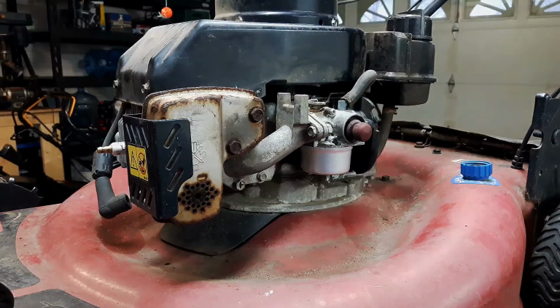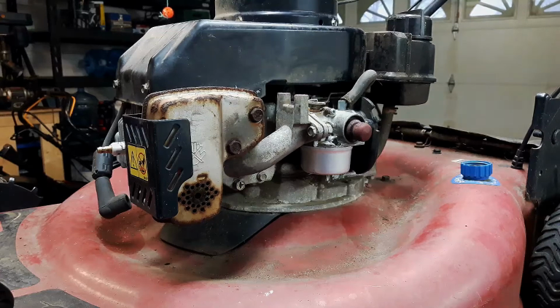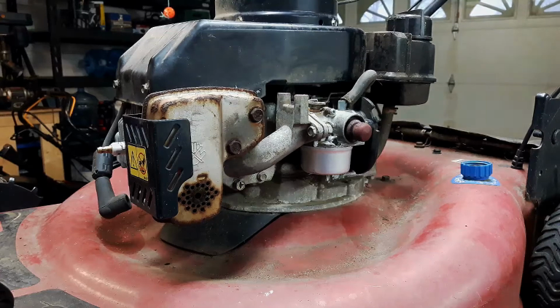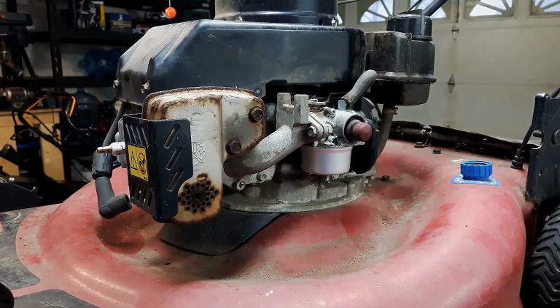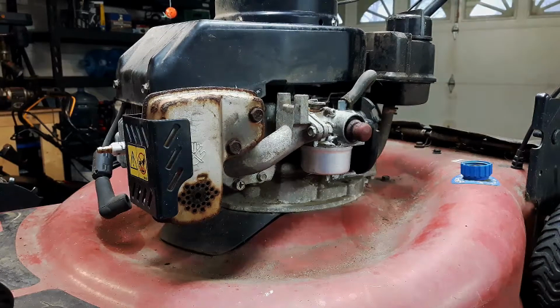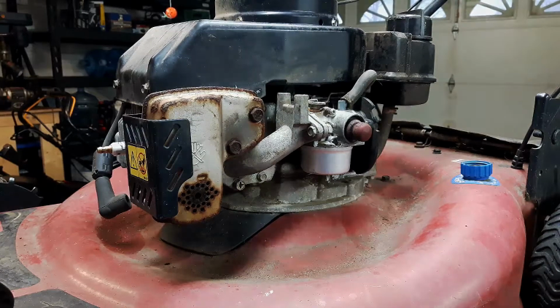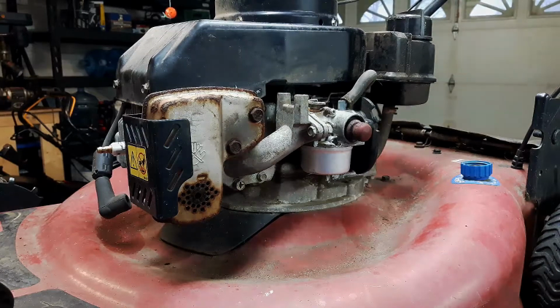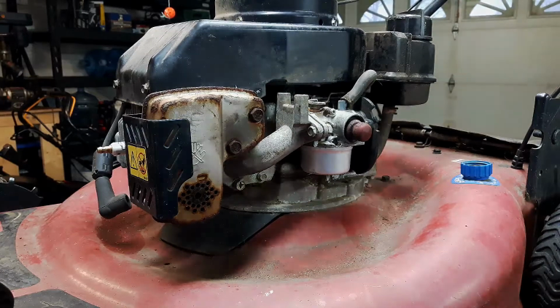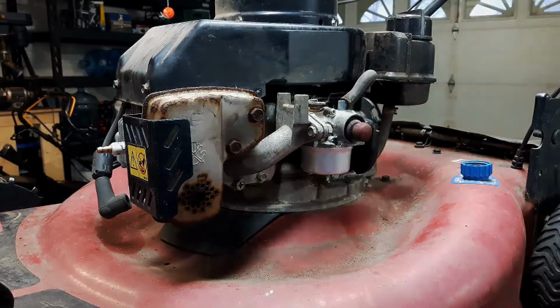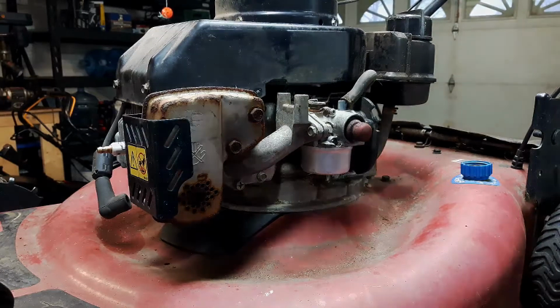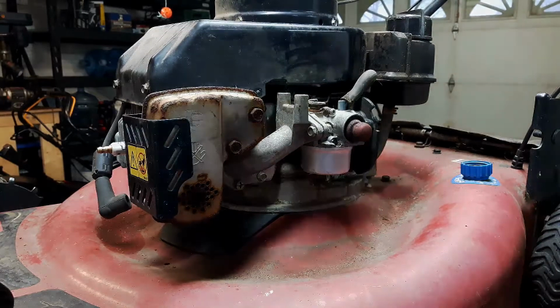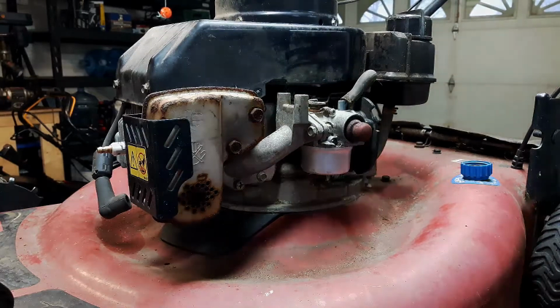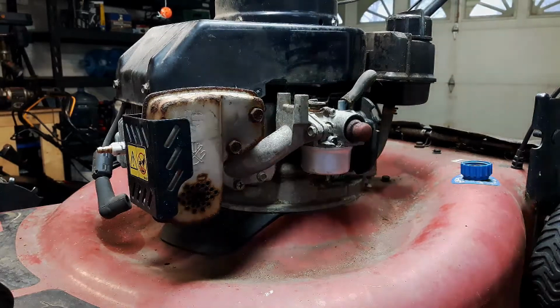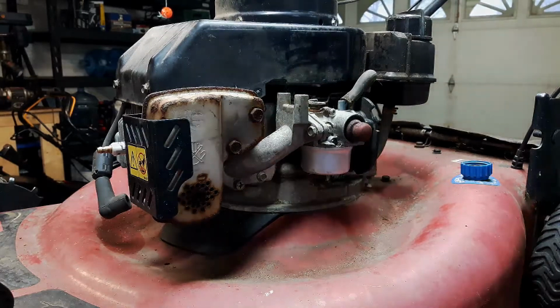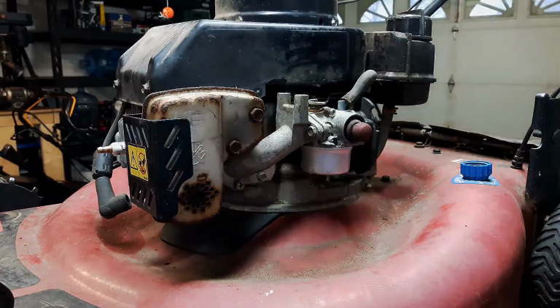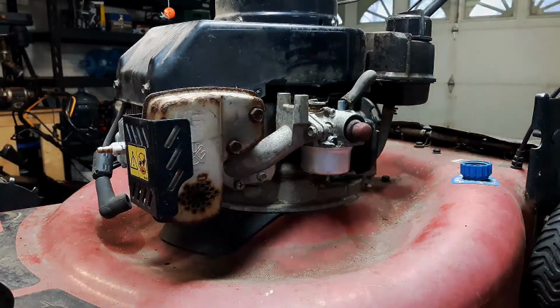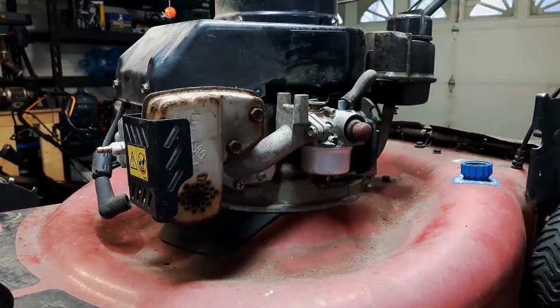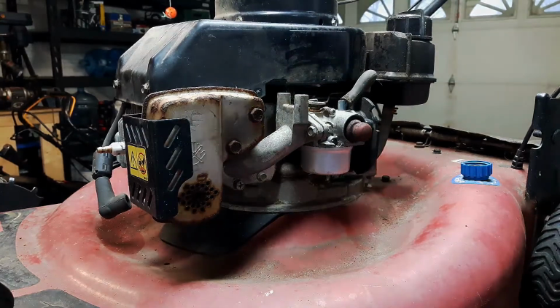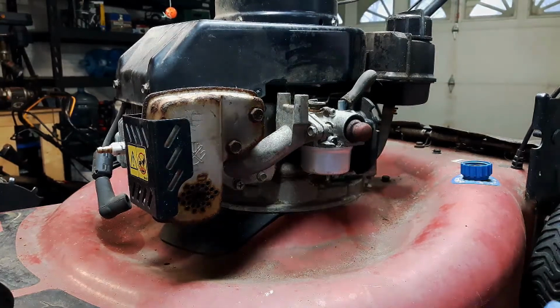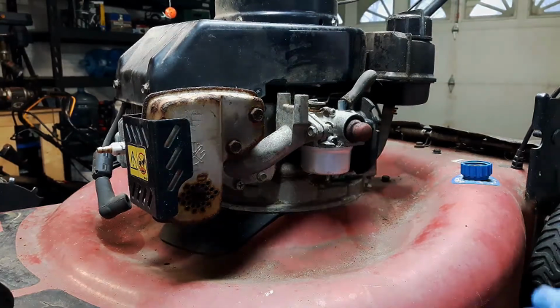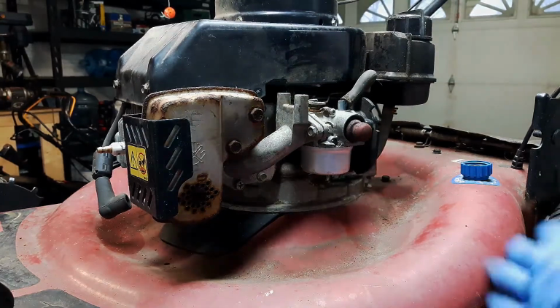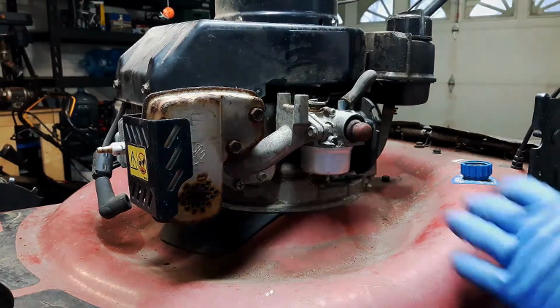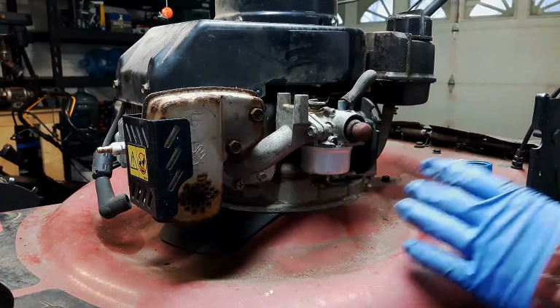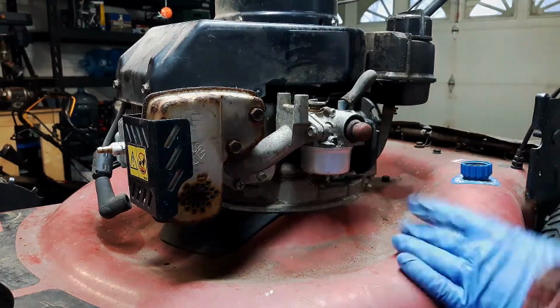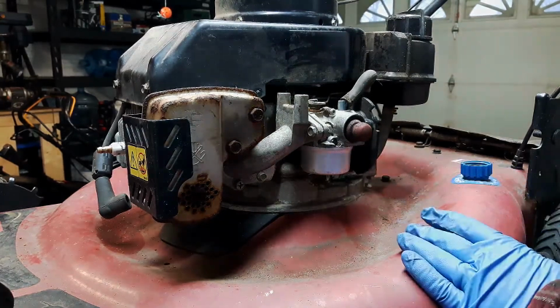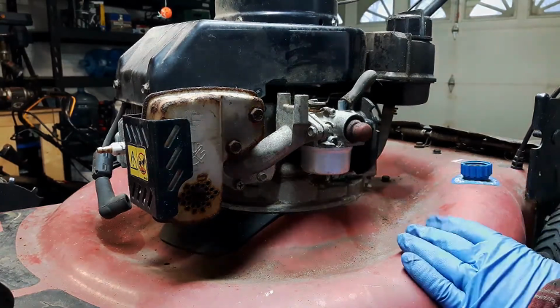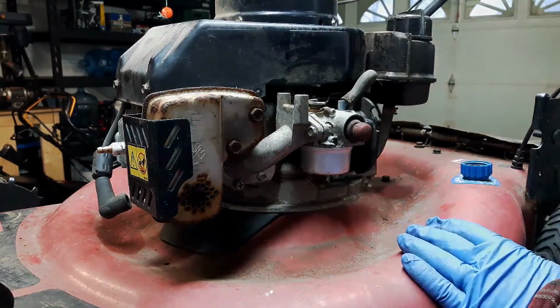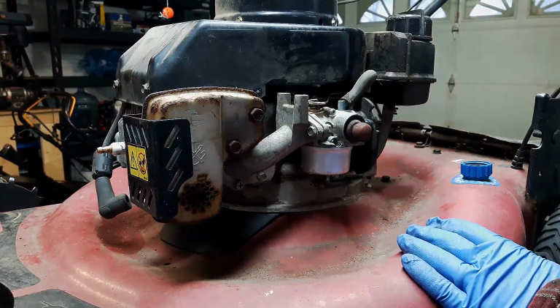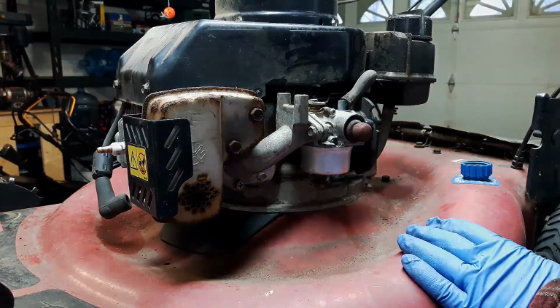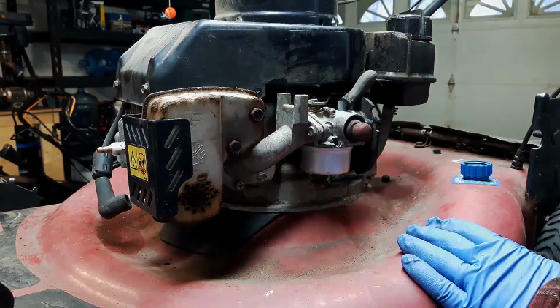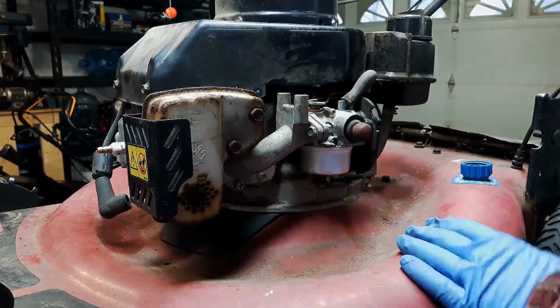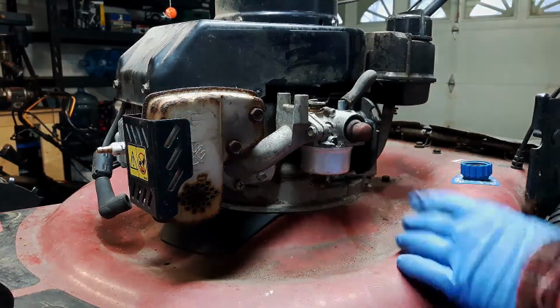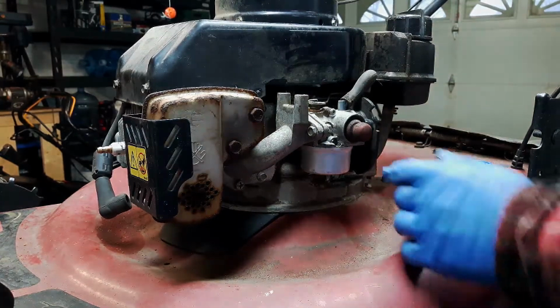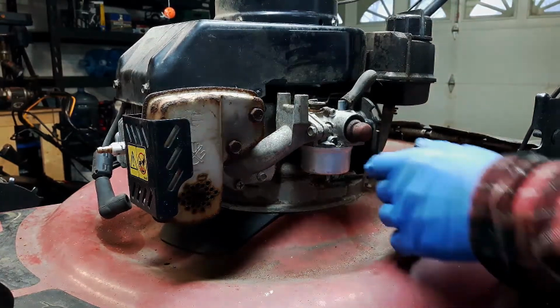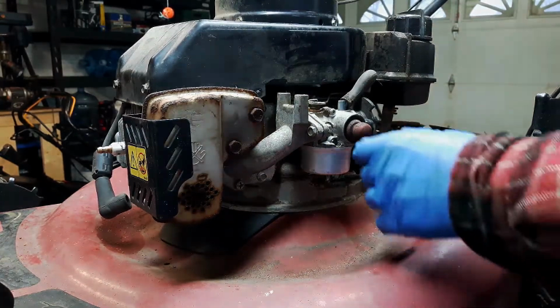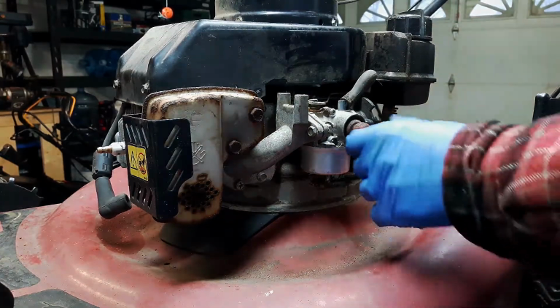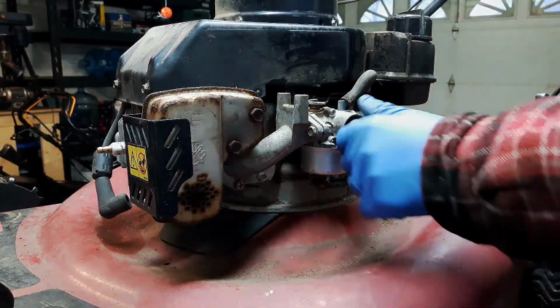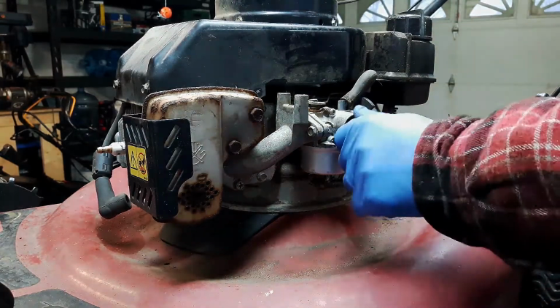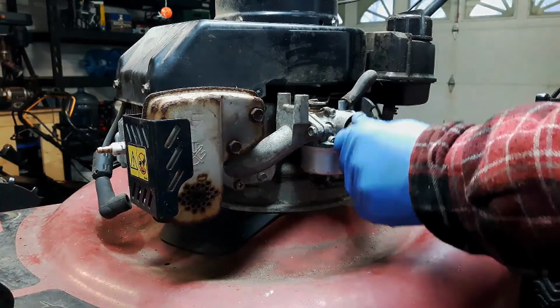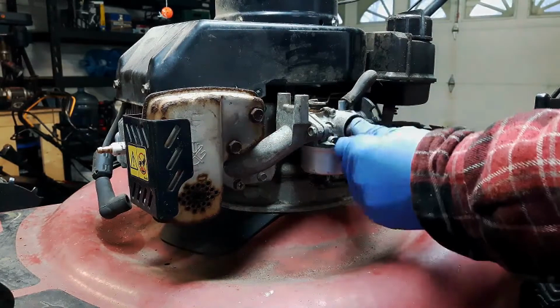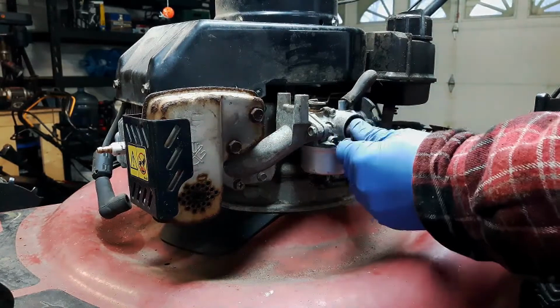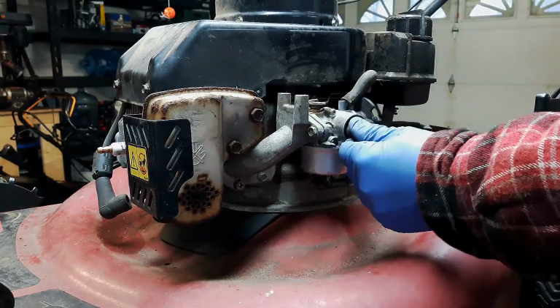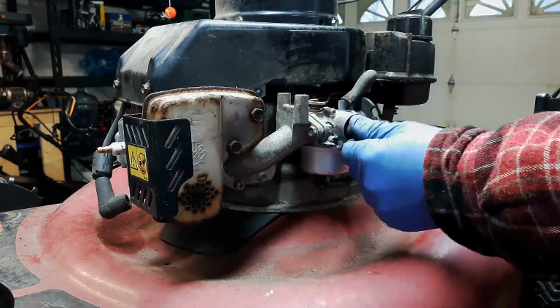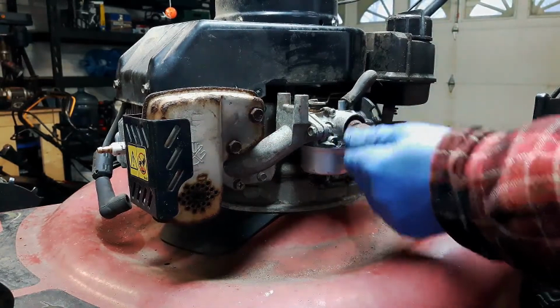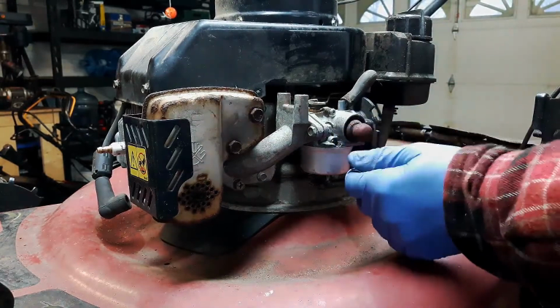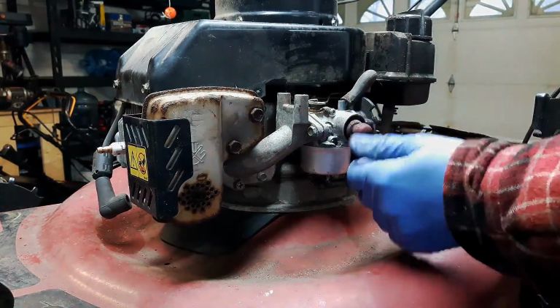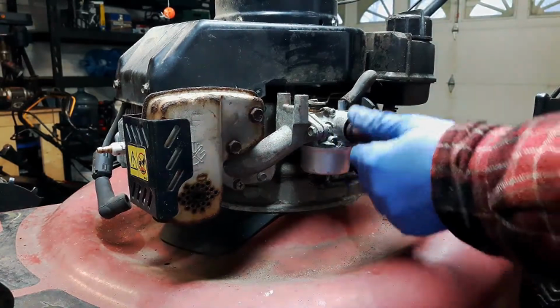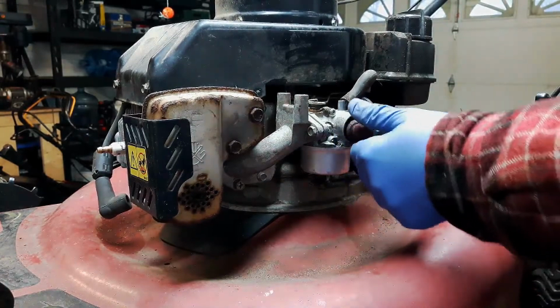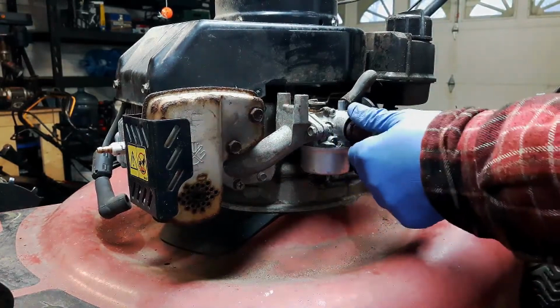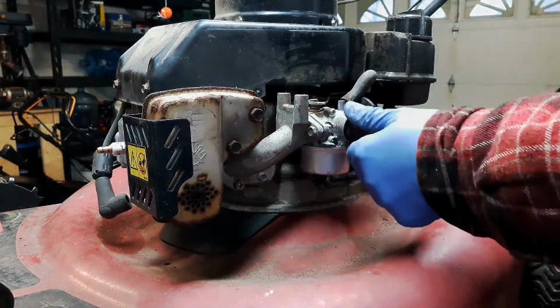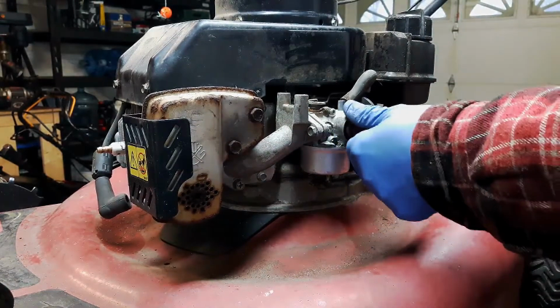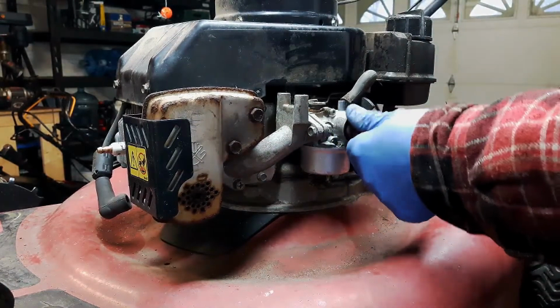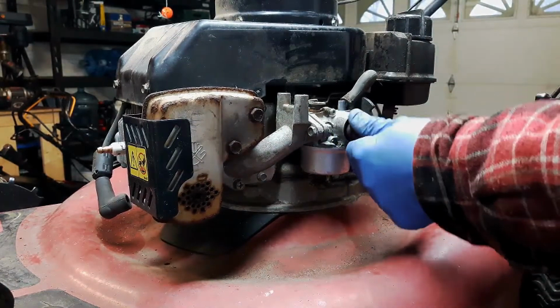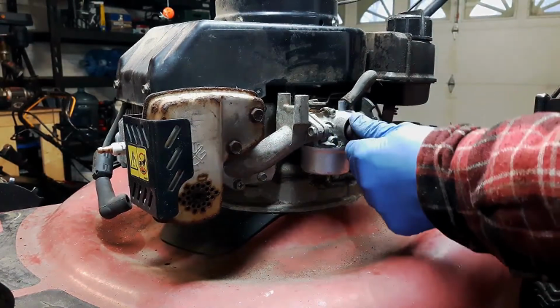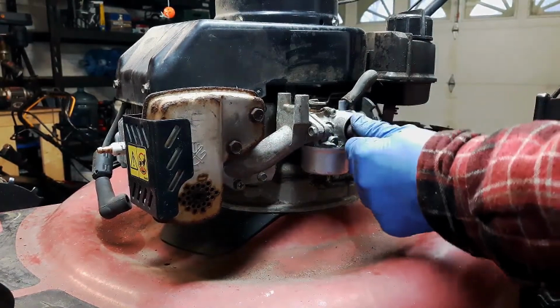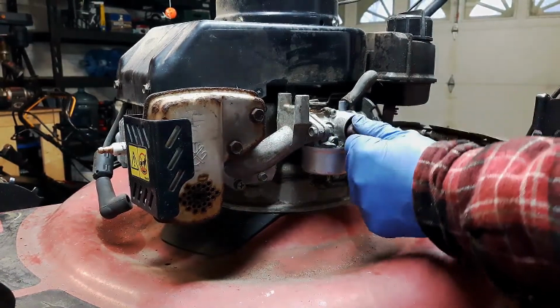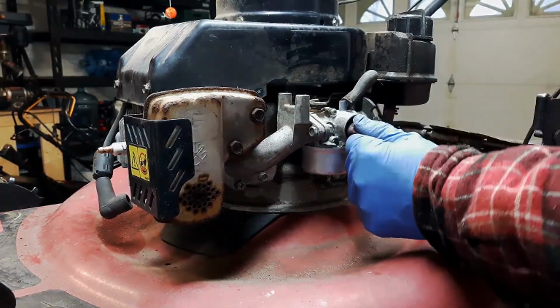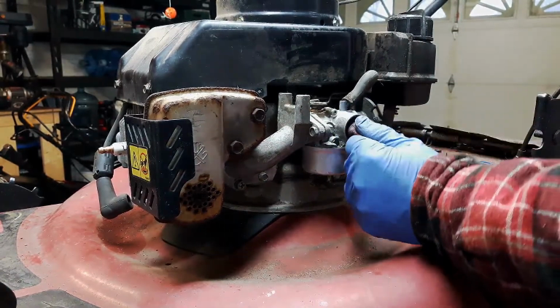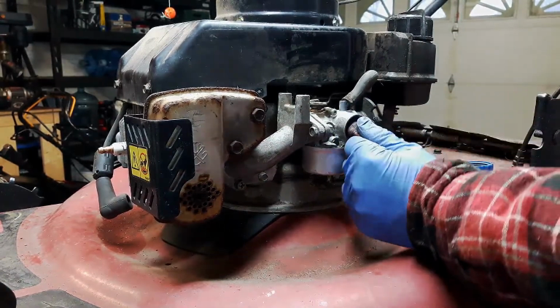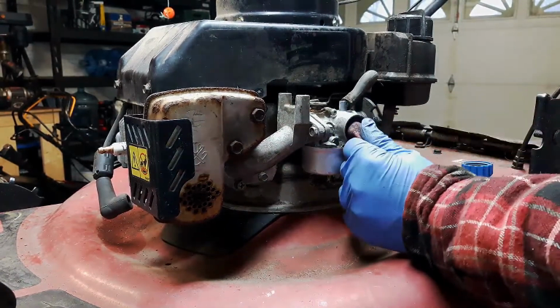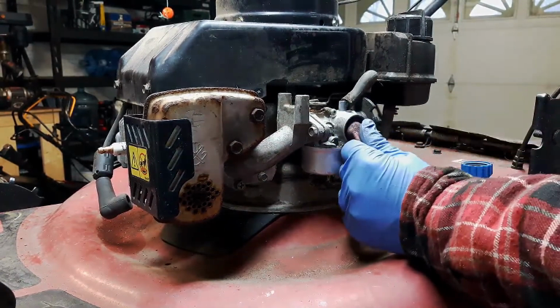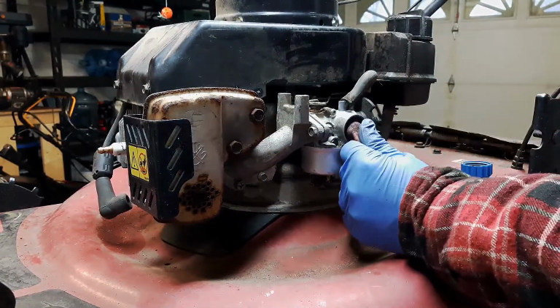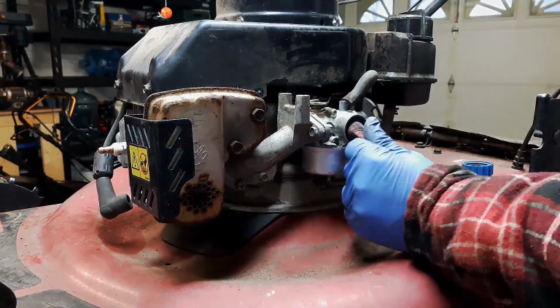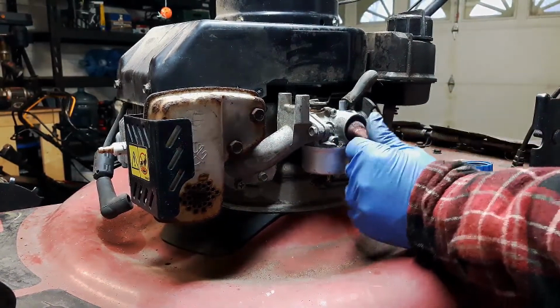How's it going everybody? In today's video I'm going to show you how to replace a primer bulb on one of these Tecumseh engines.